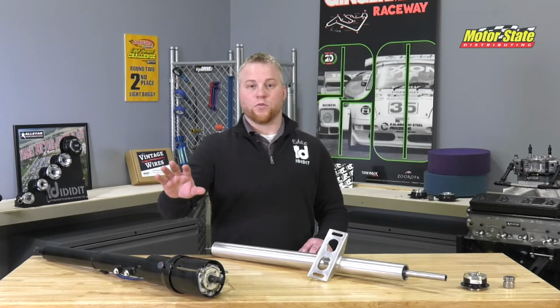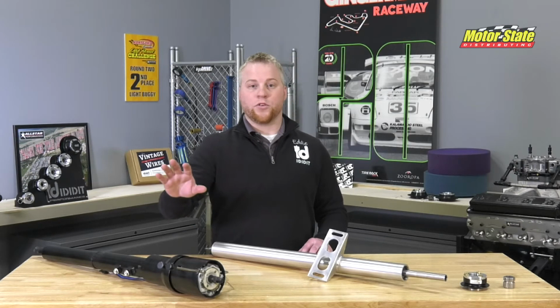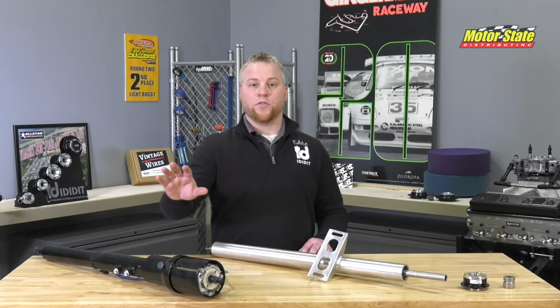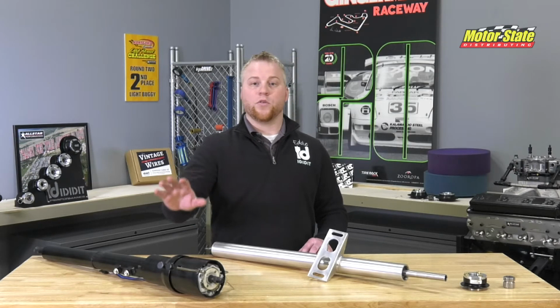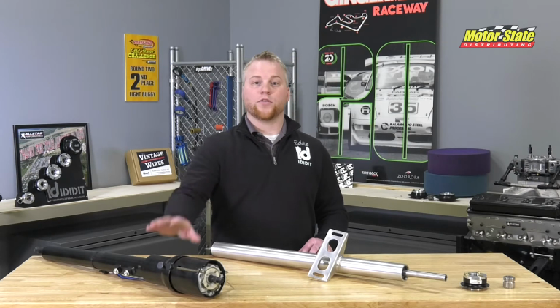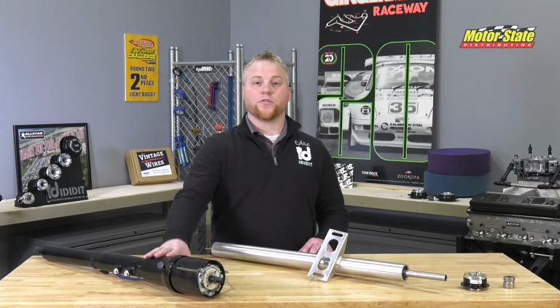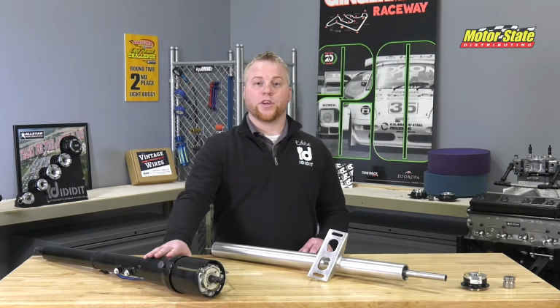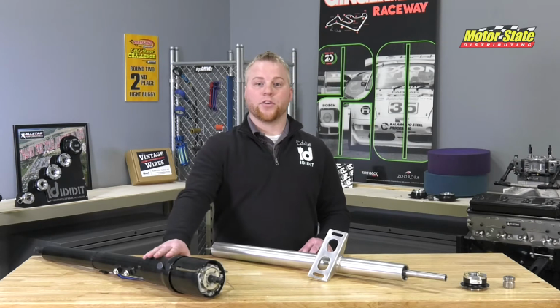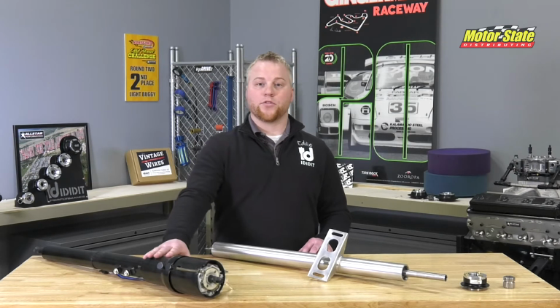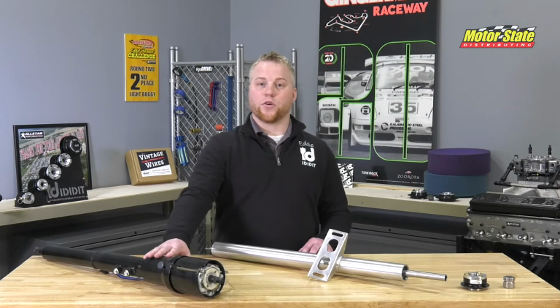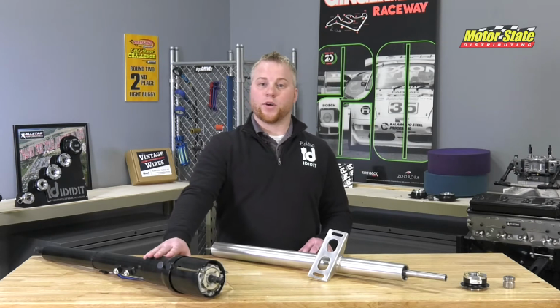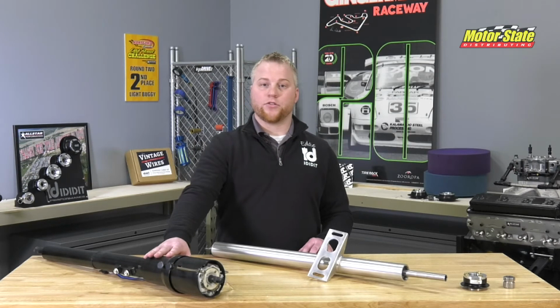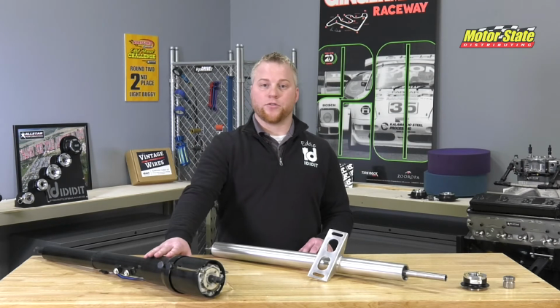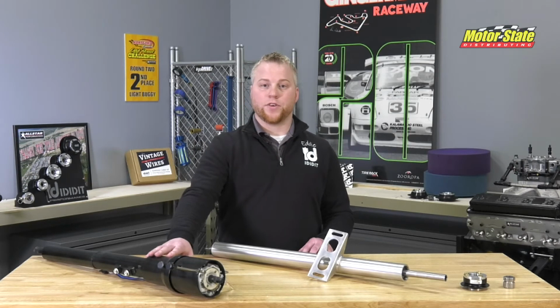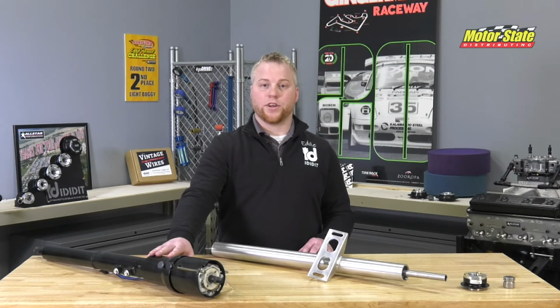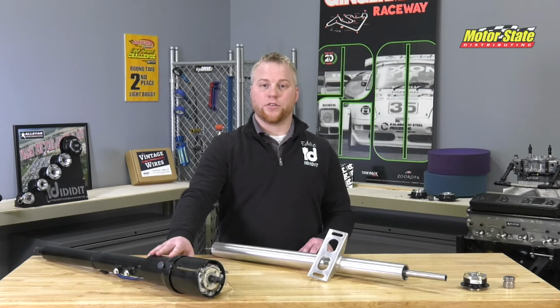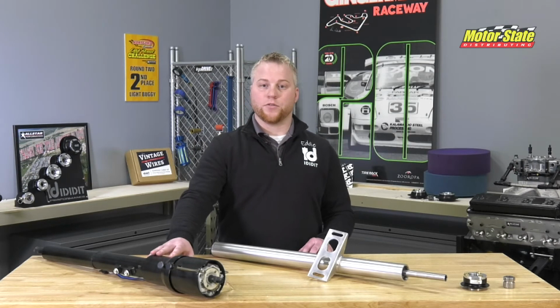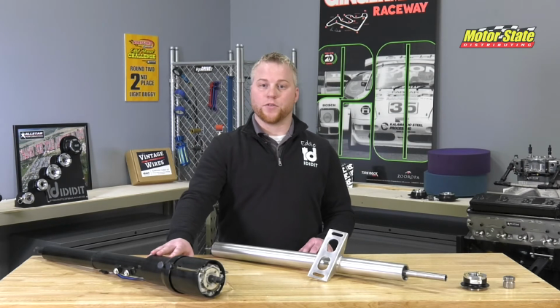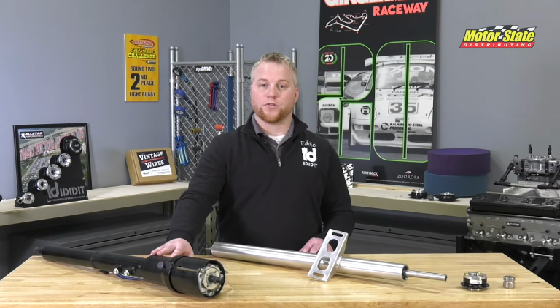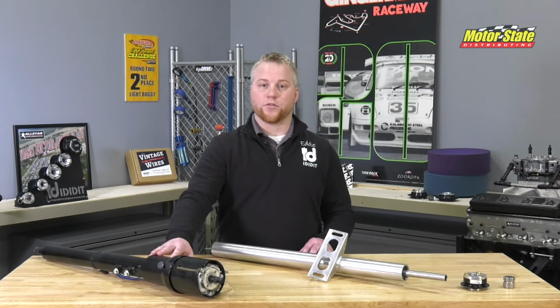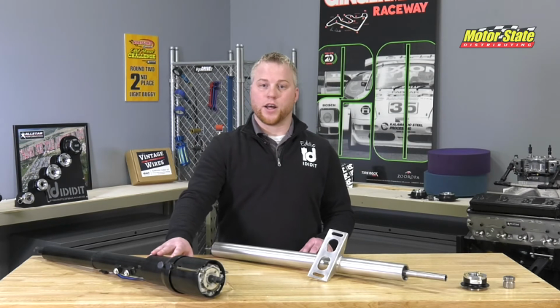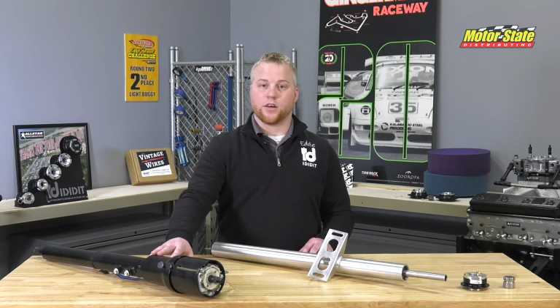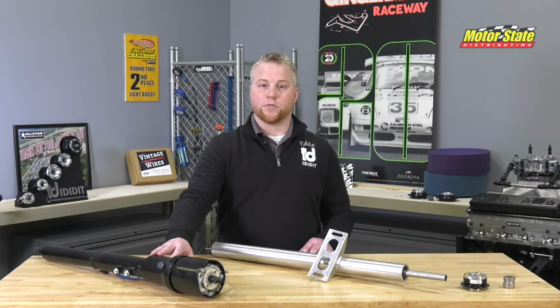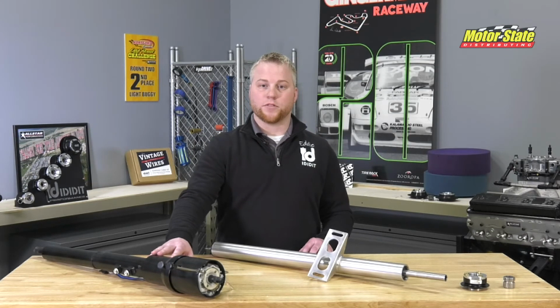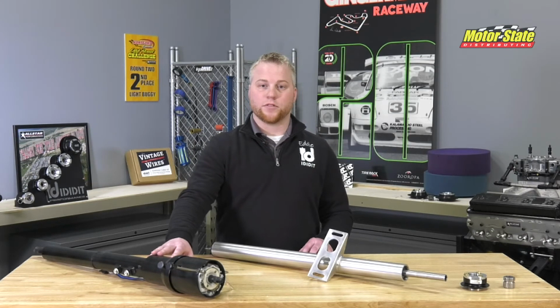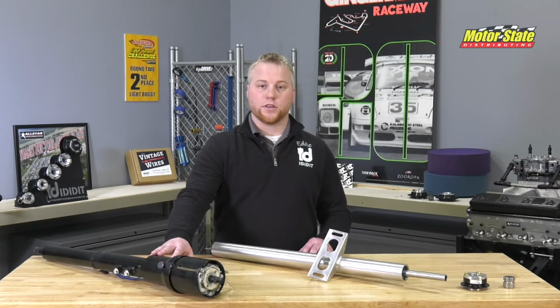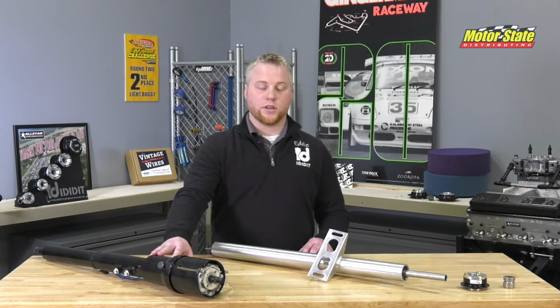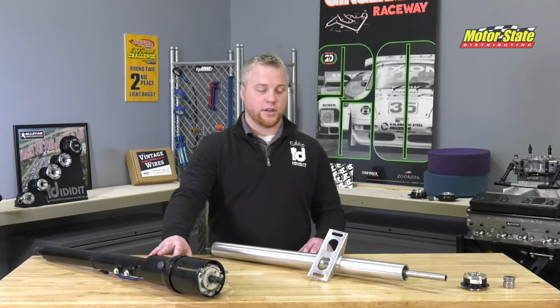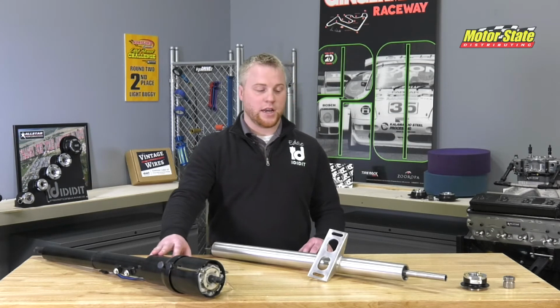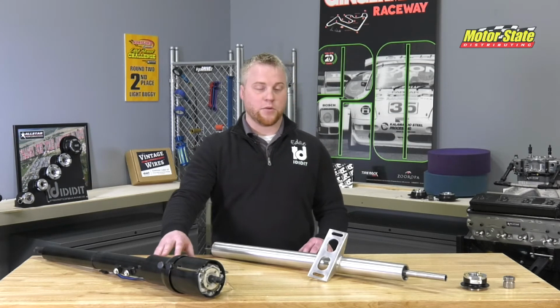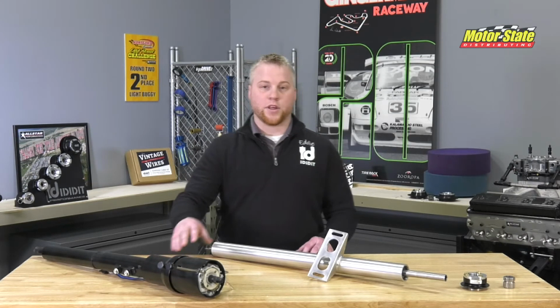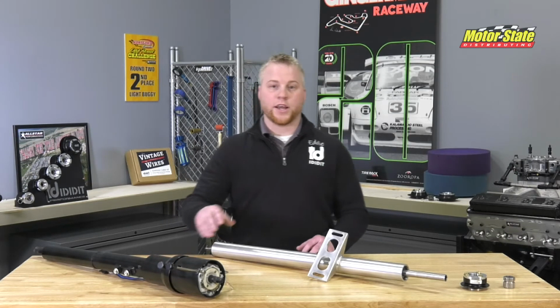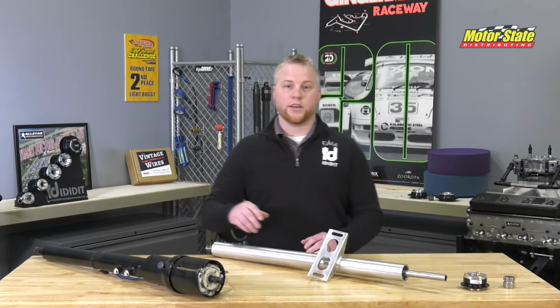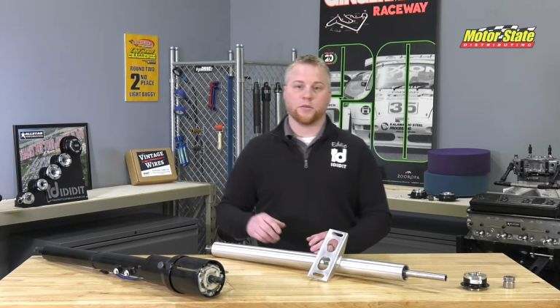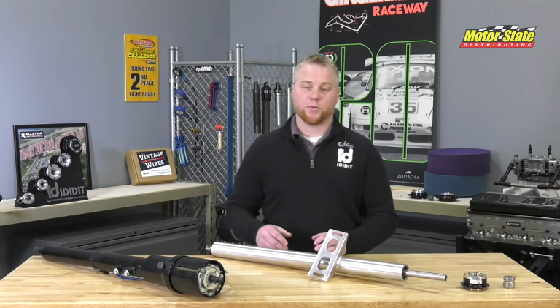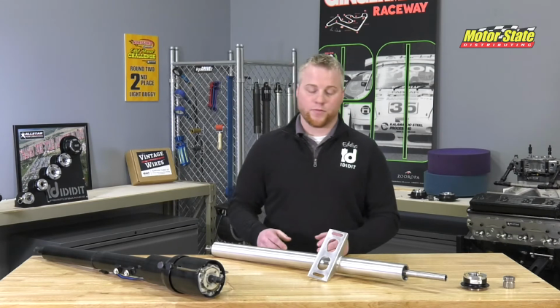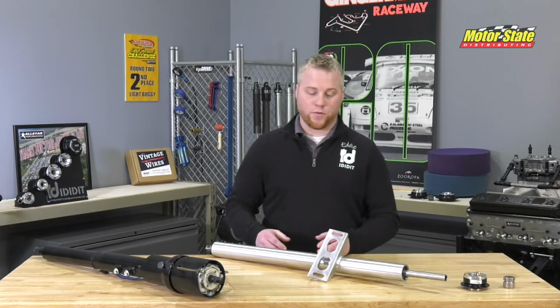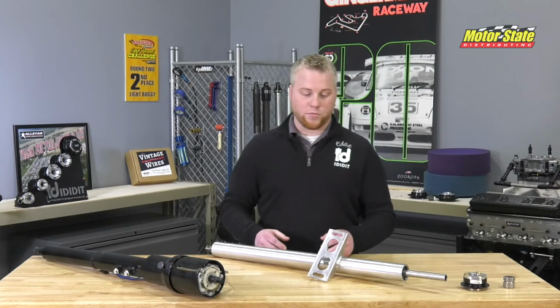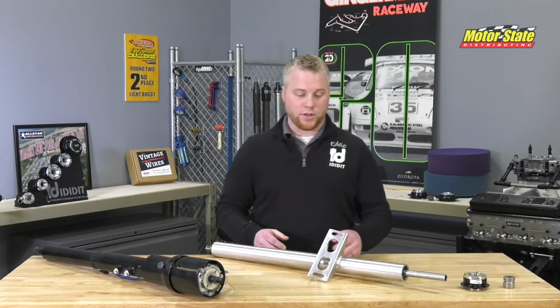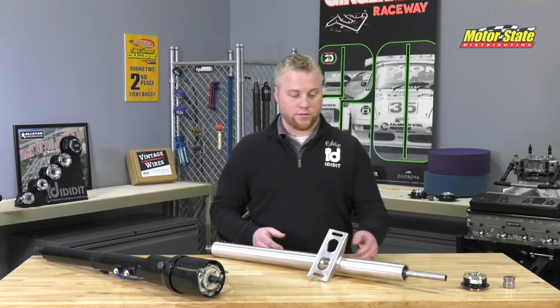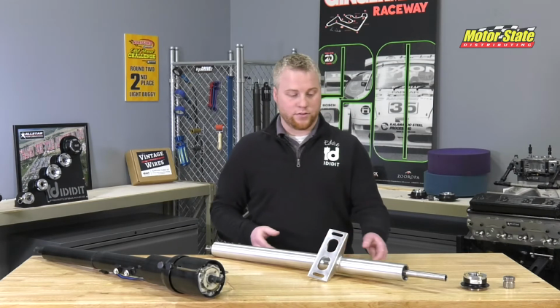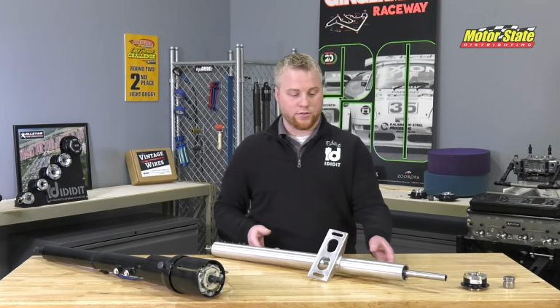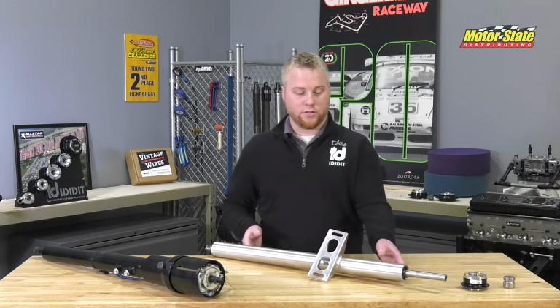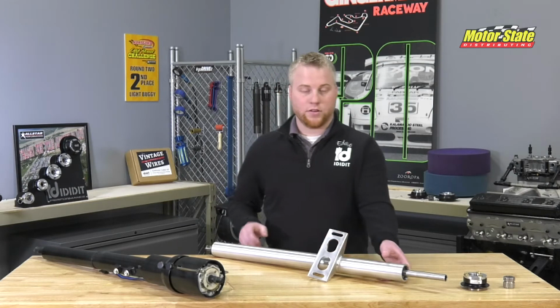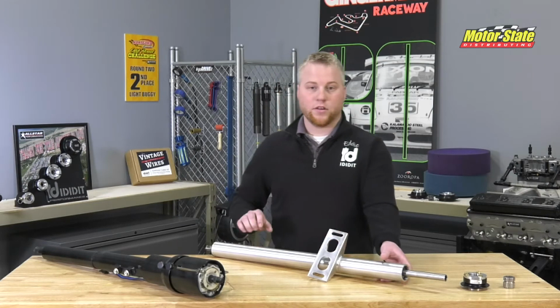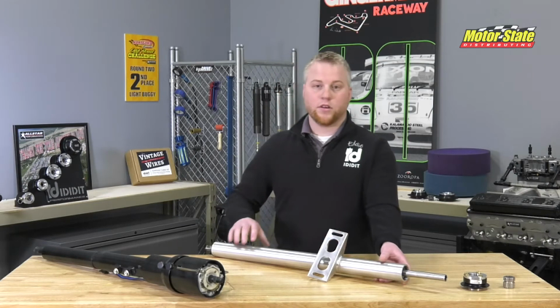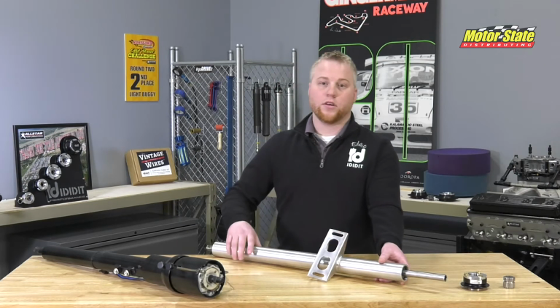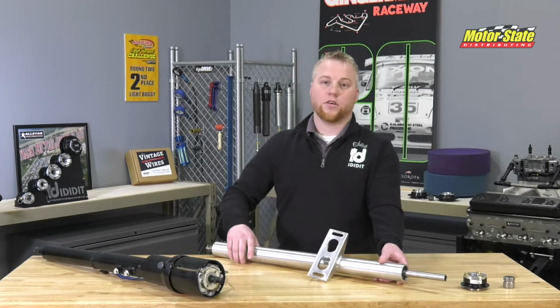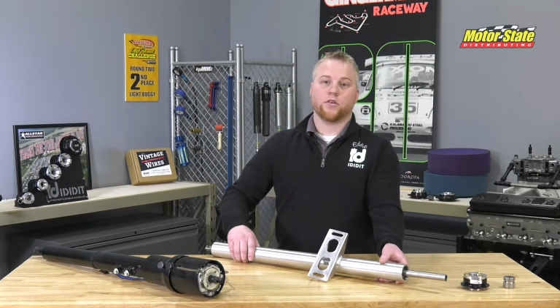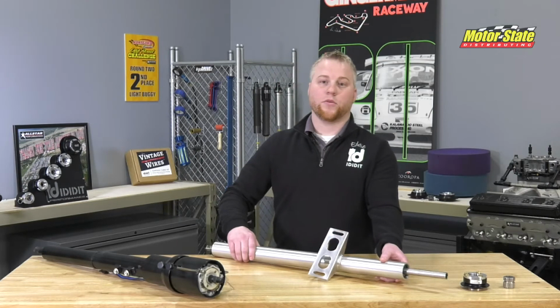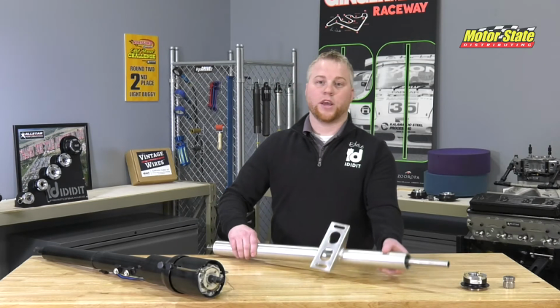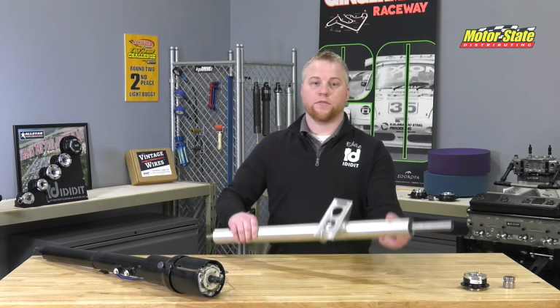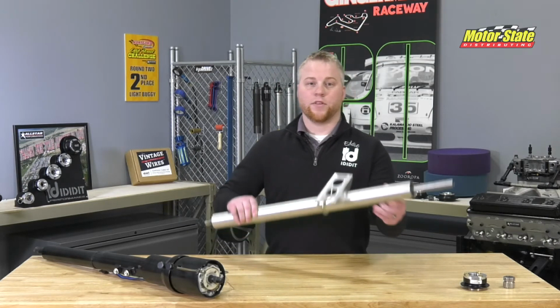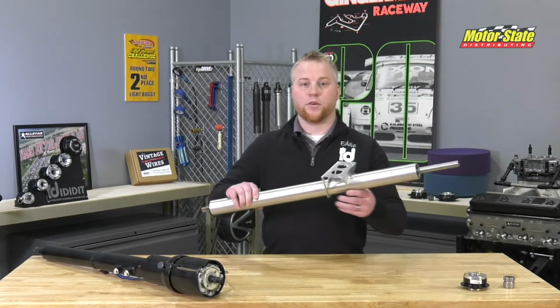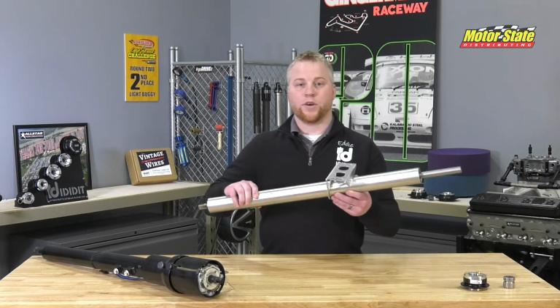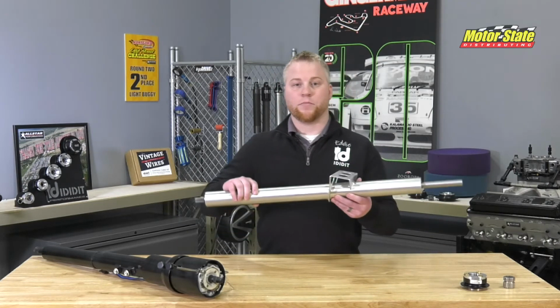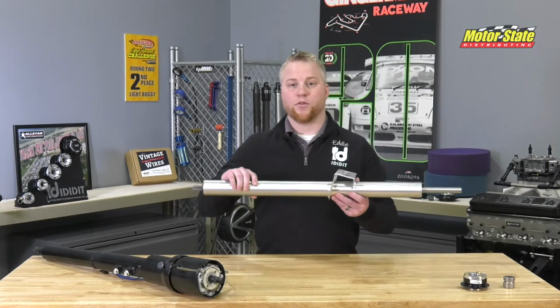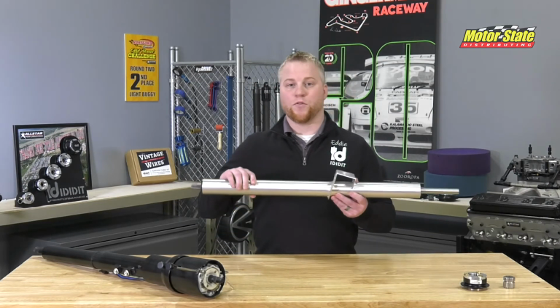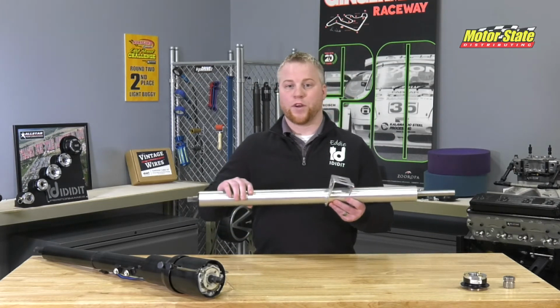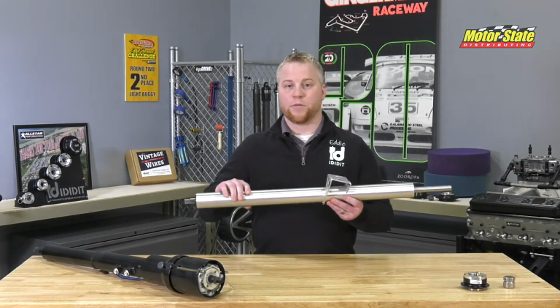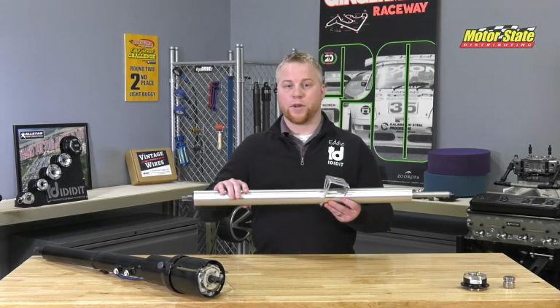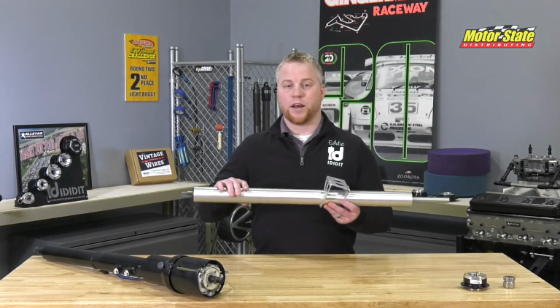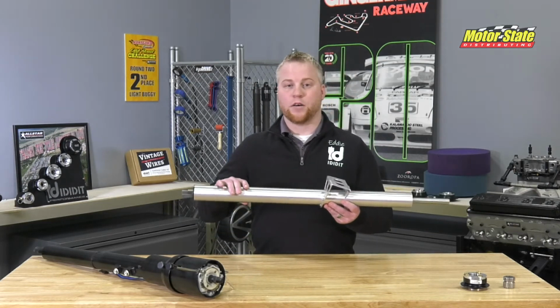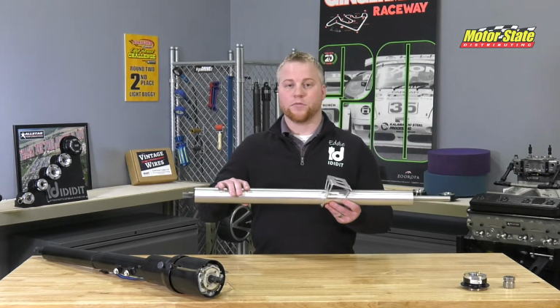You've known us for years for our retrofit and universal columns. Now with I Did It Performance, we have lightweight profab columns.